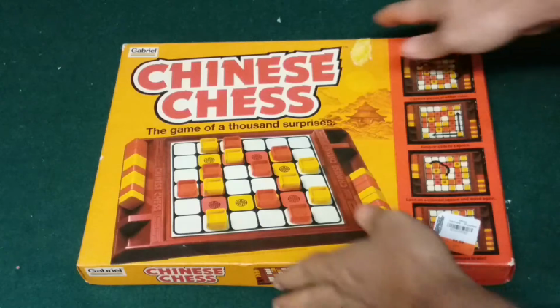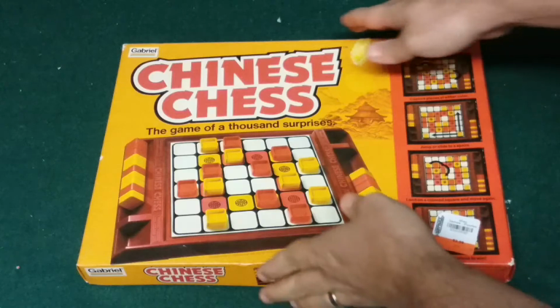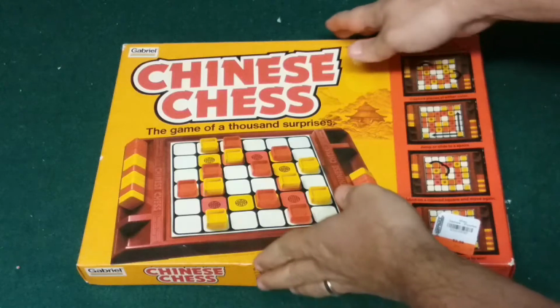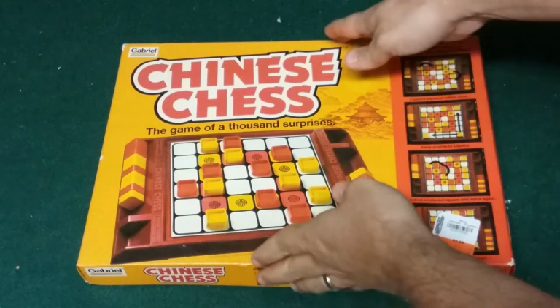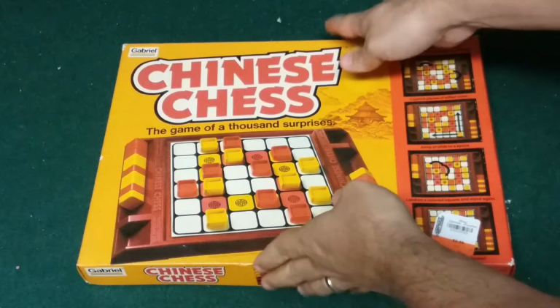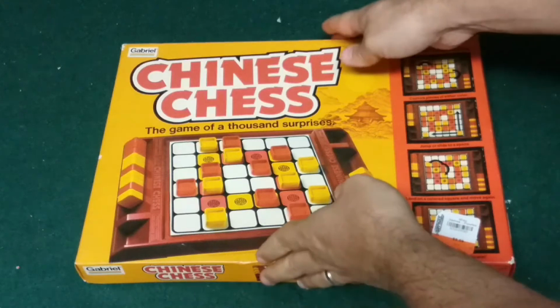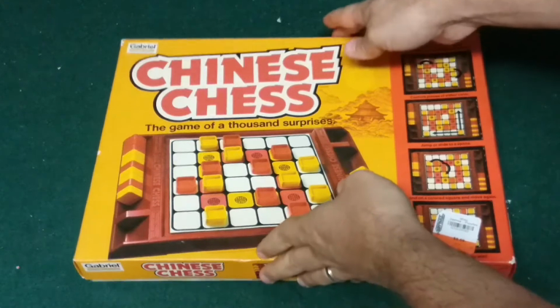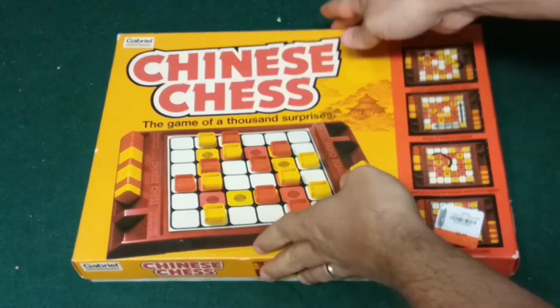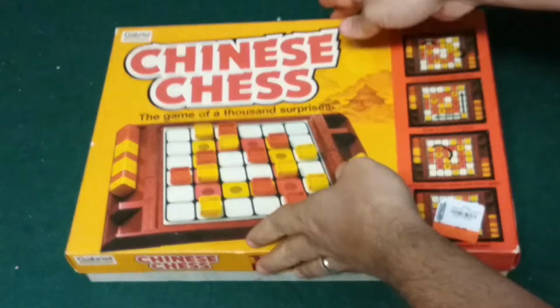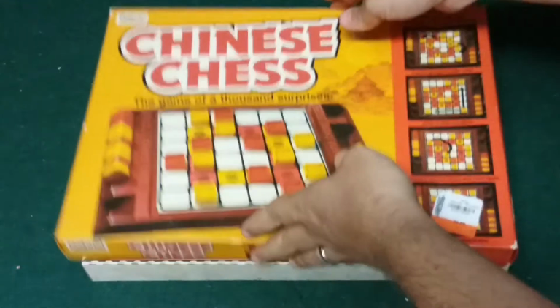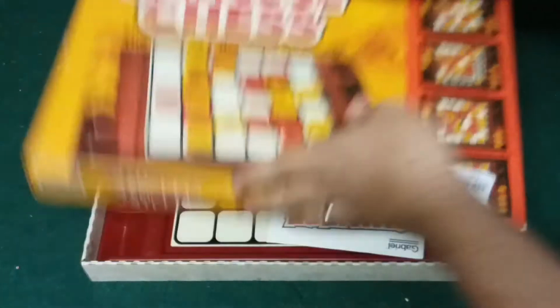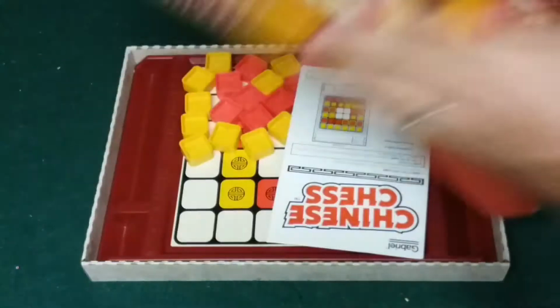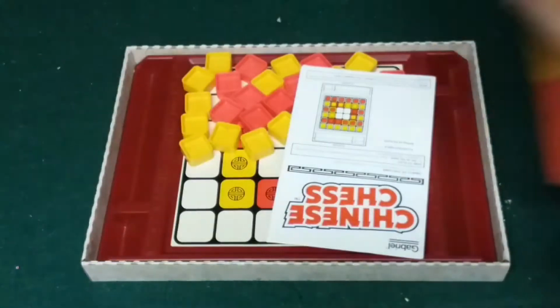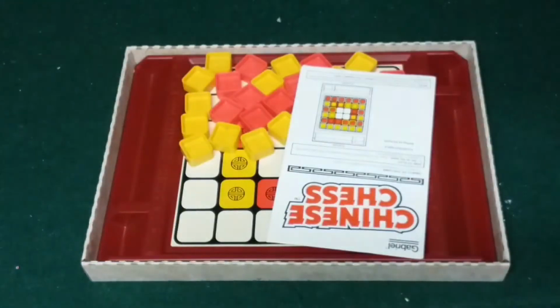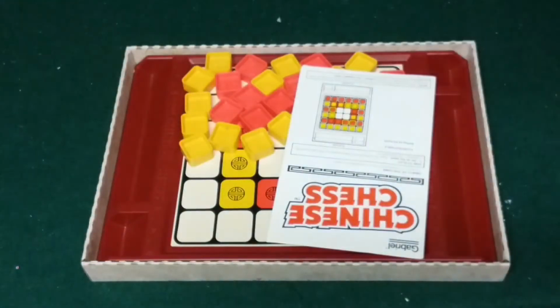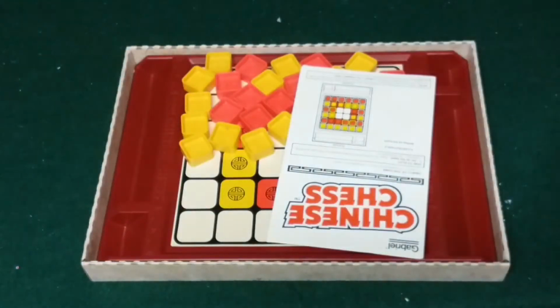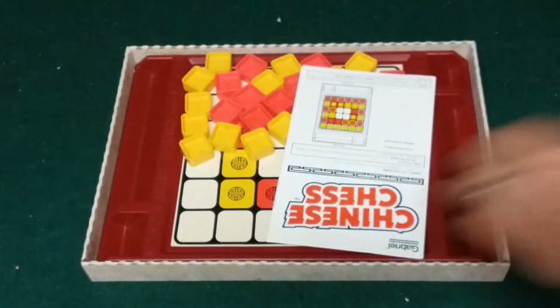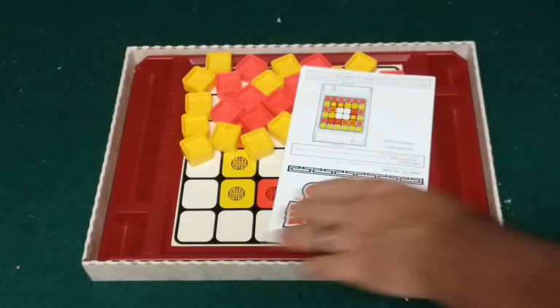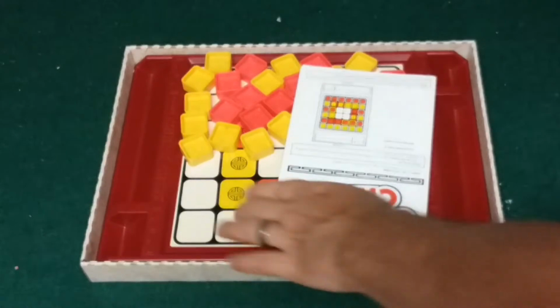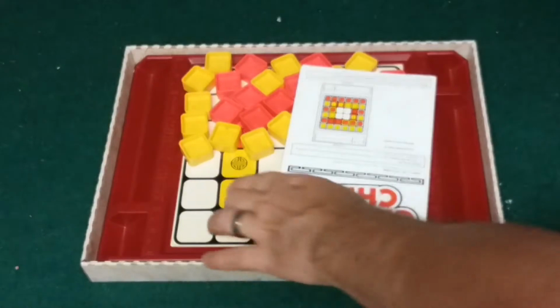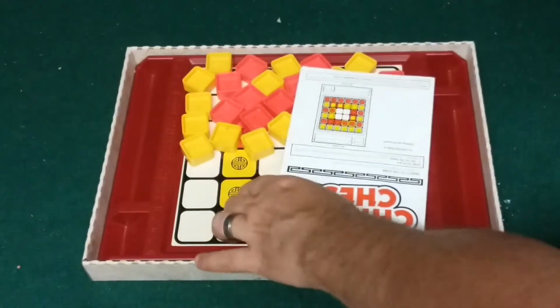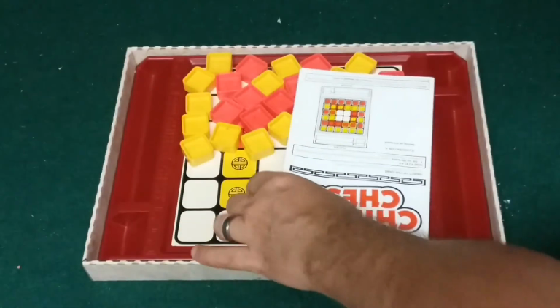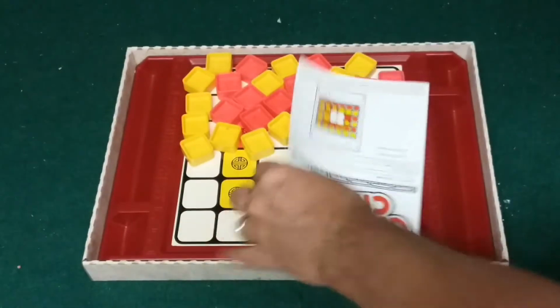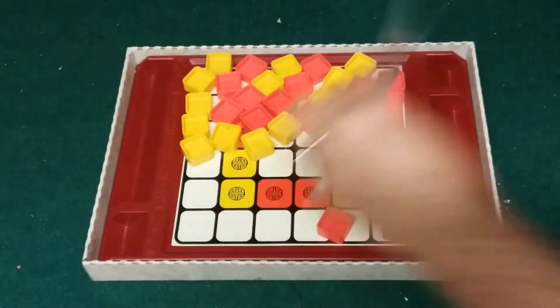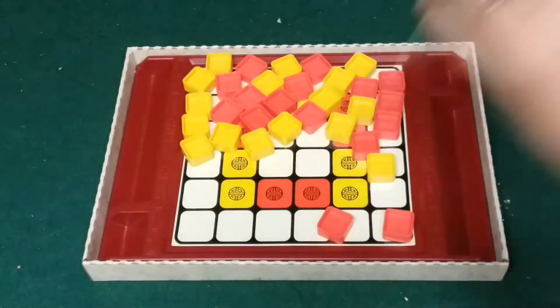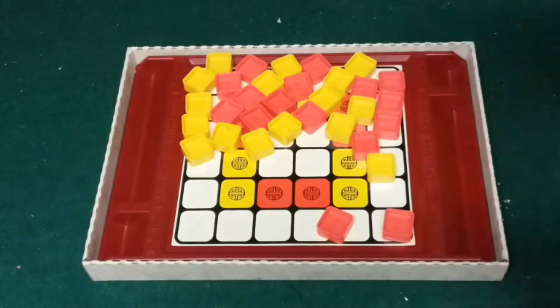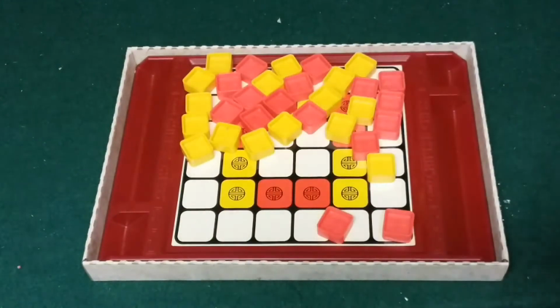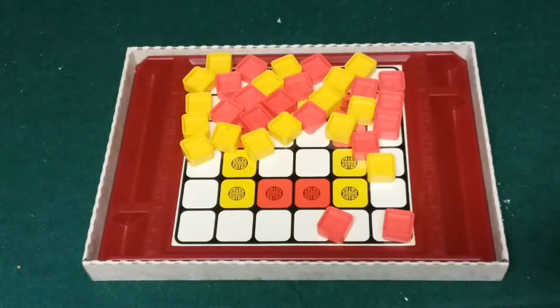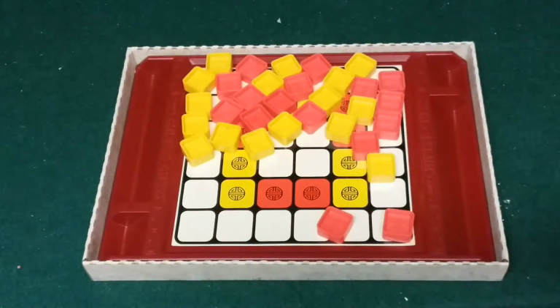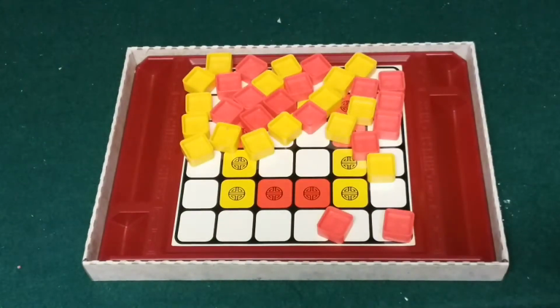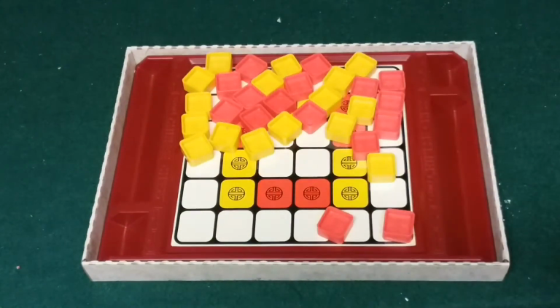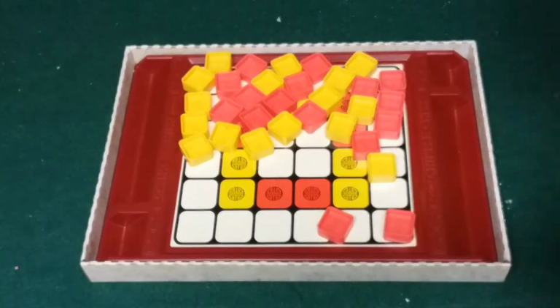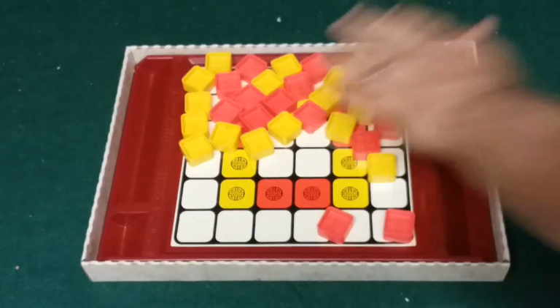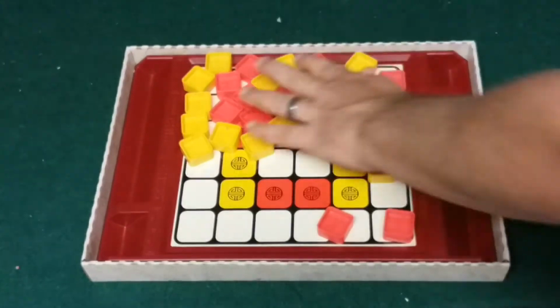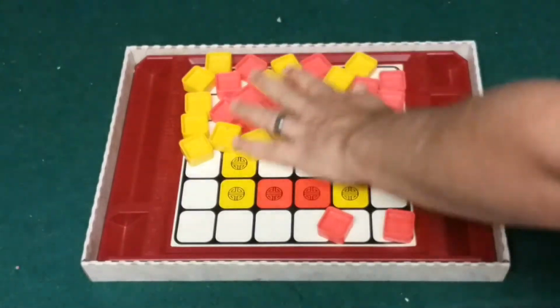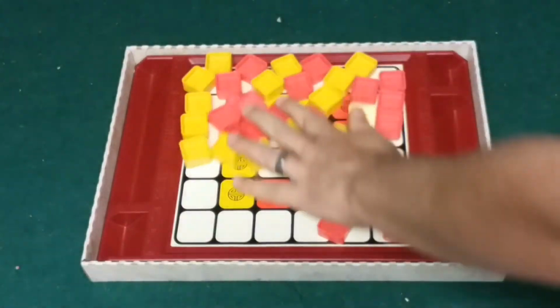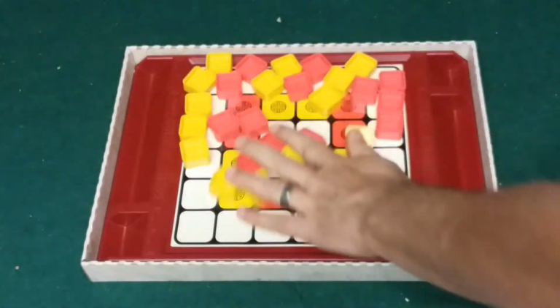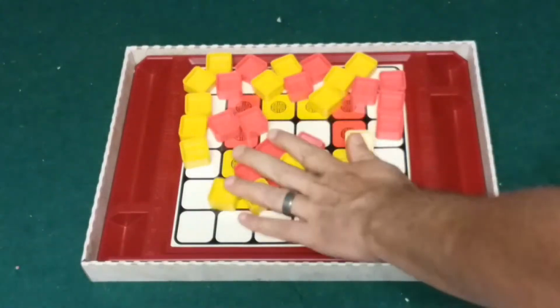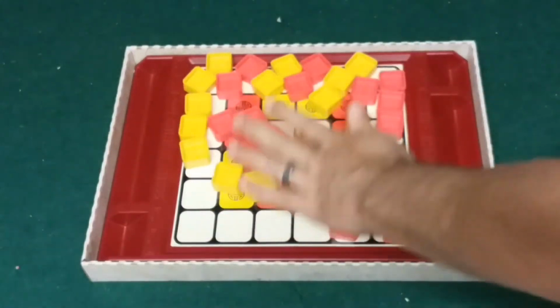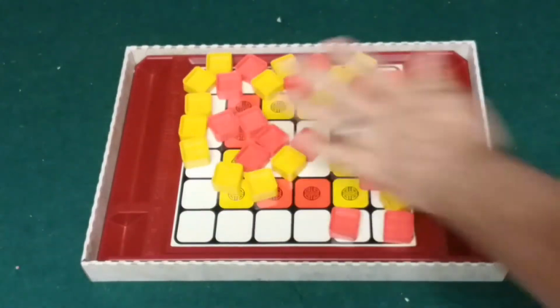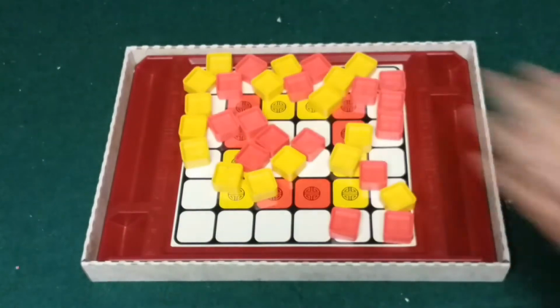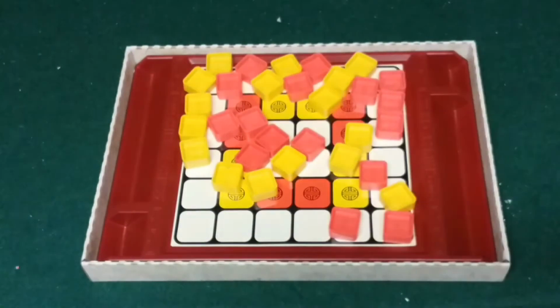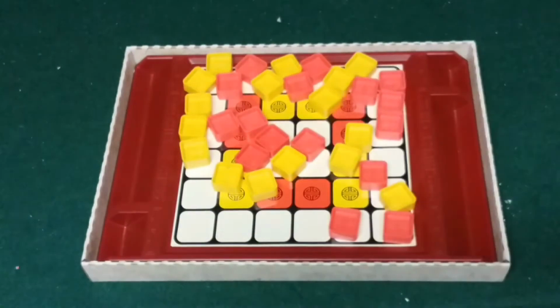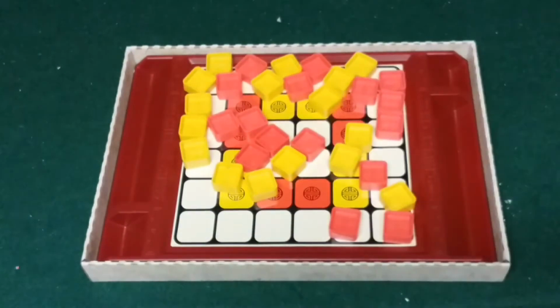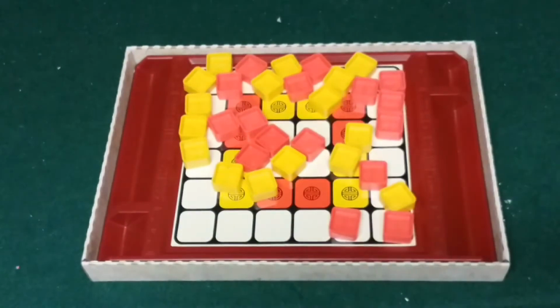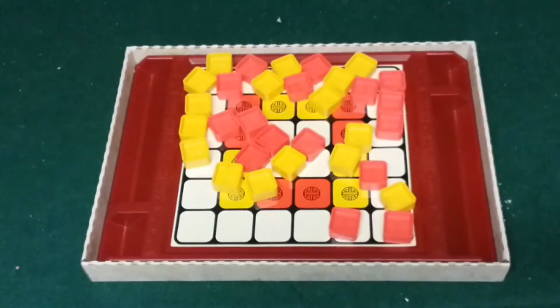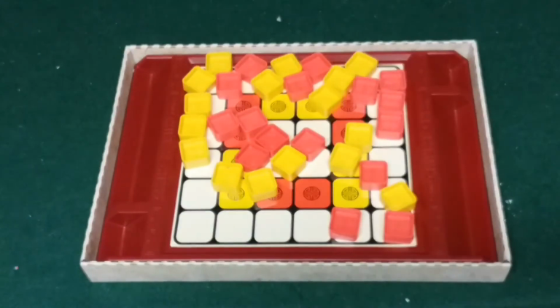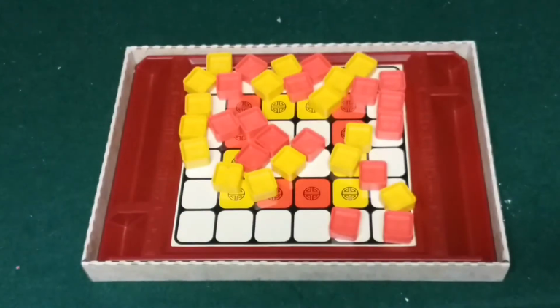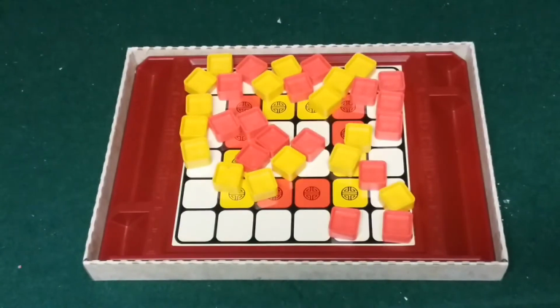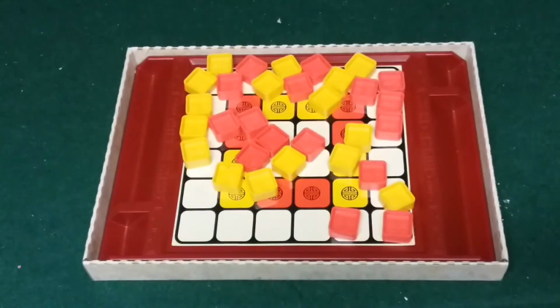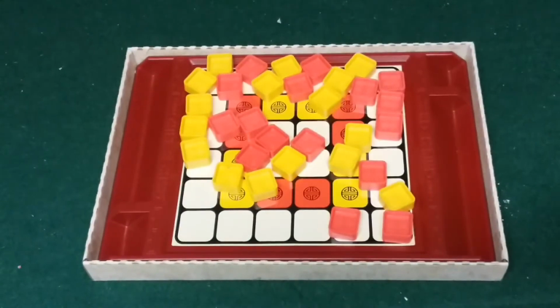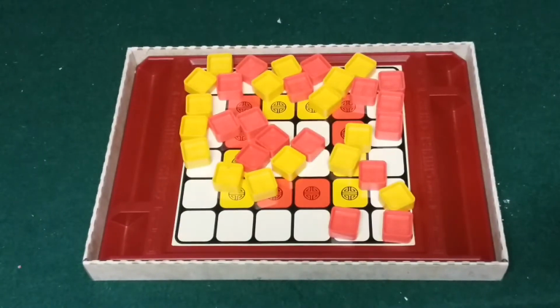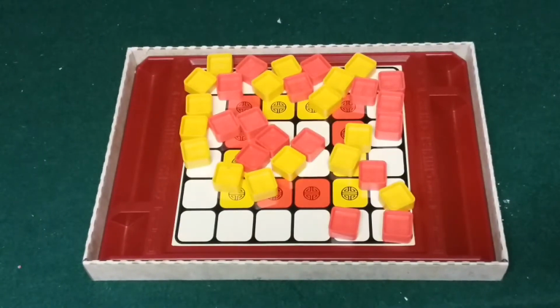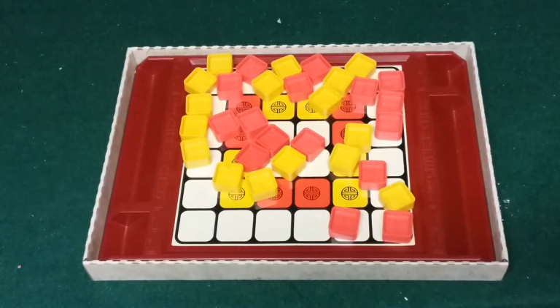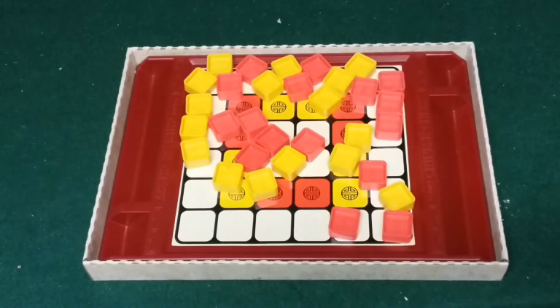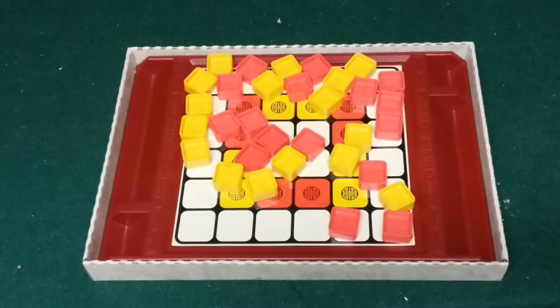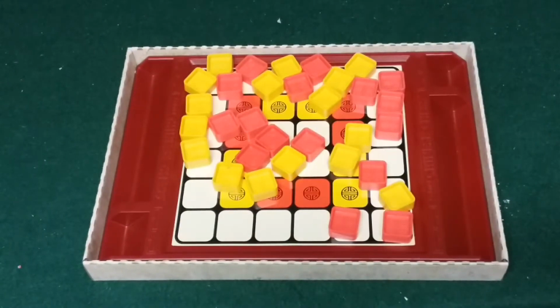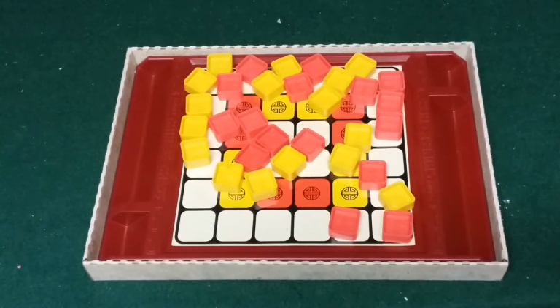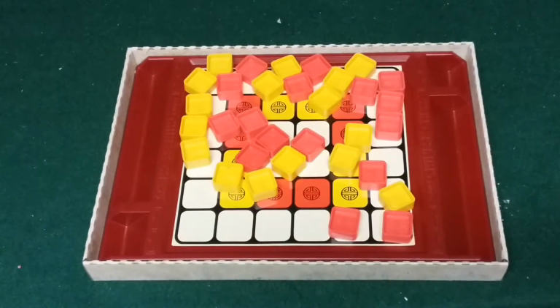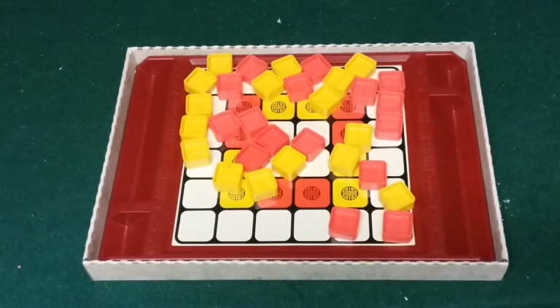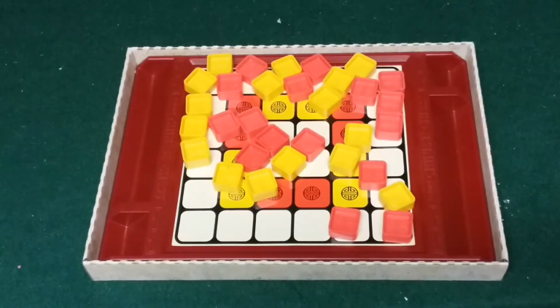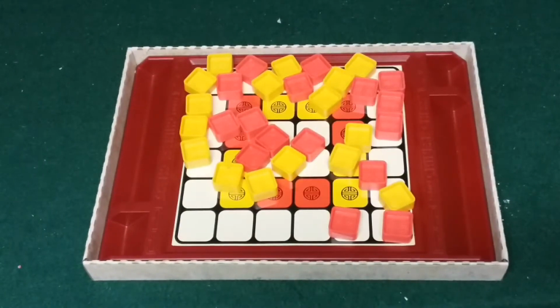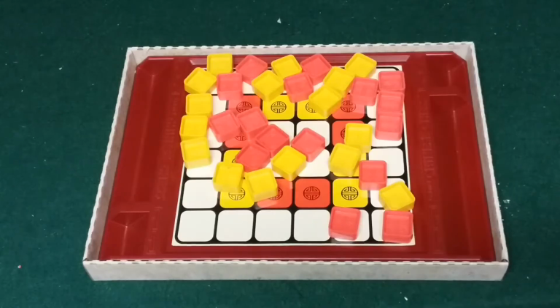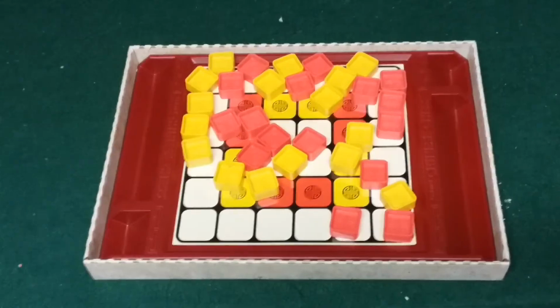We'll start with the Chinese Chess set from Gabriel. It's in really nice shape — all the pieces and parts are here. Looking forward to doing a review of this one very soon.